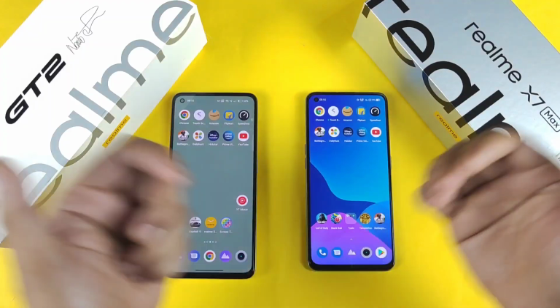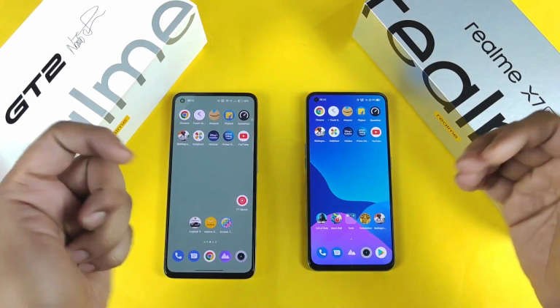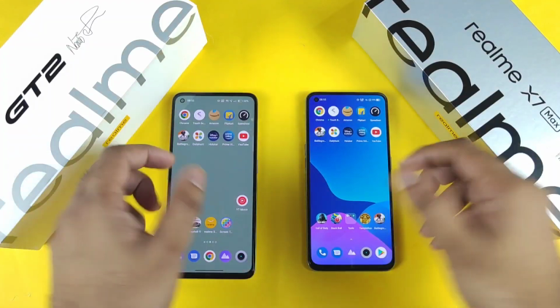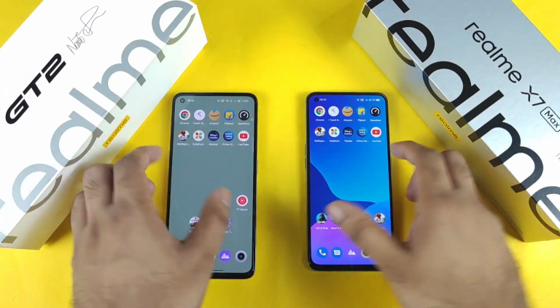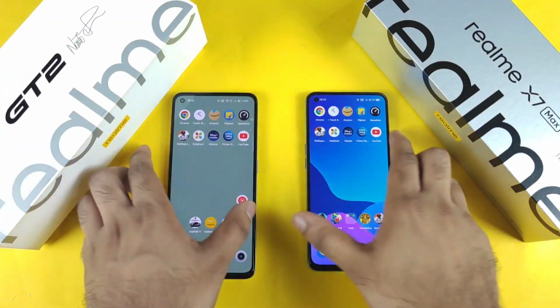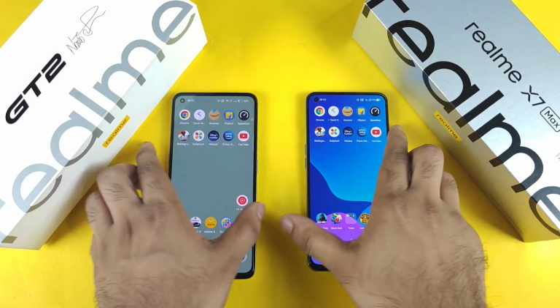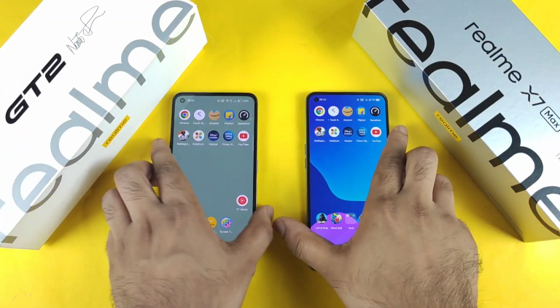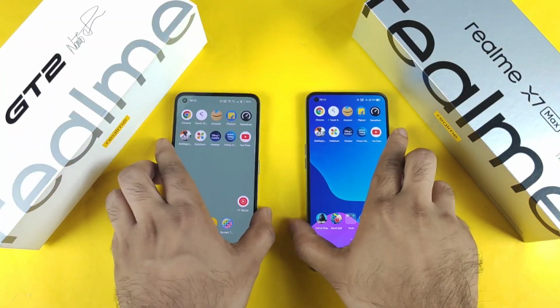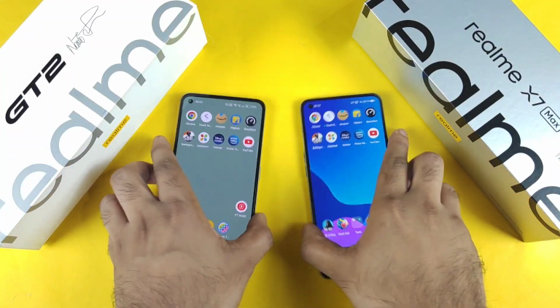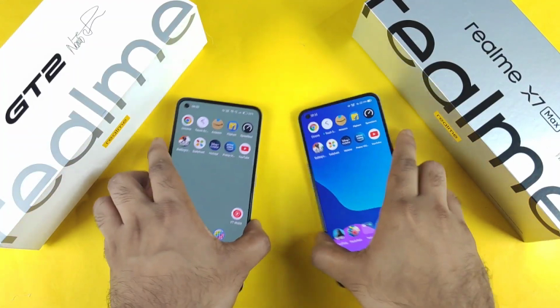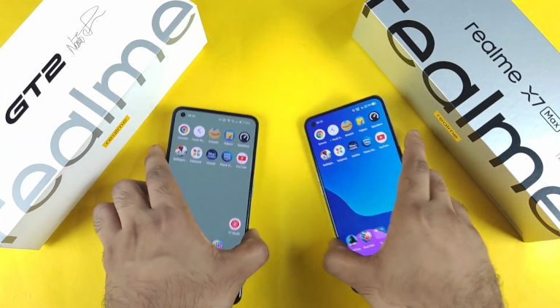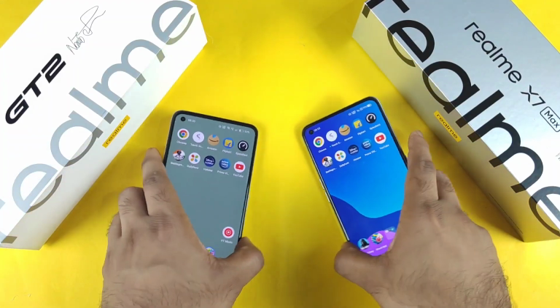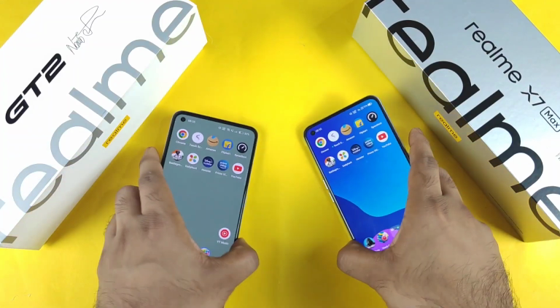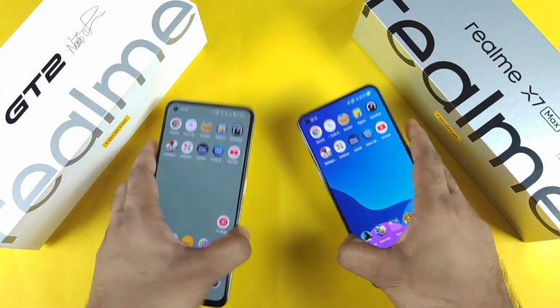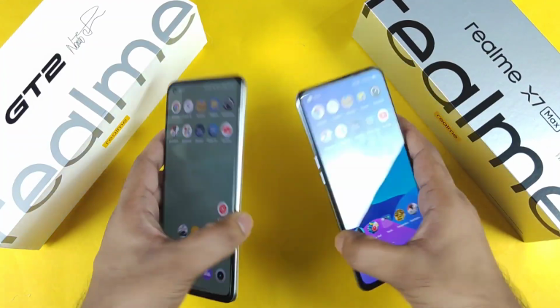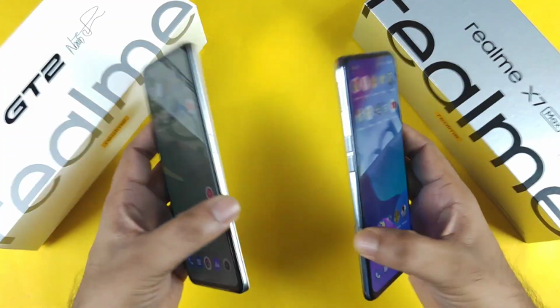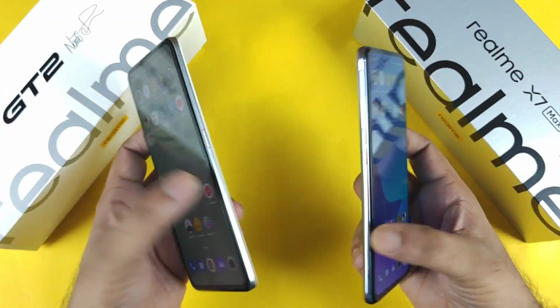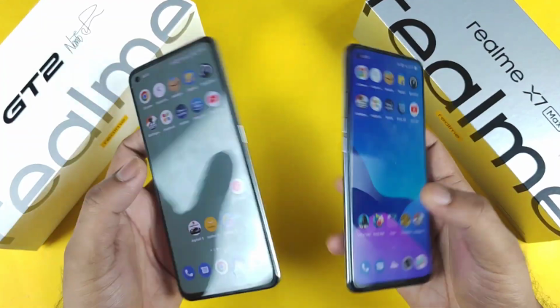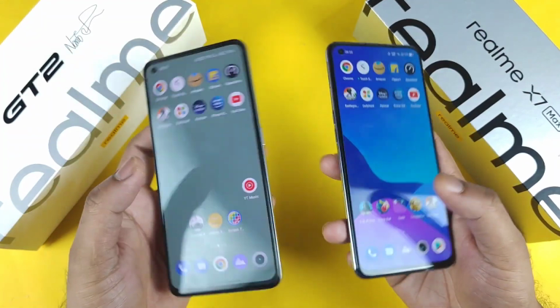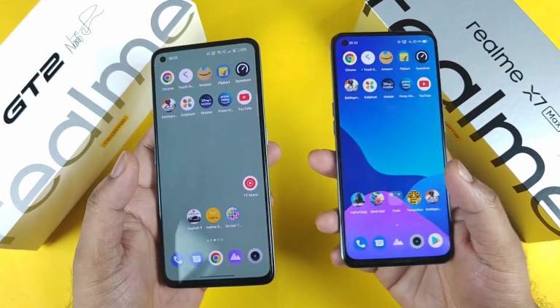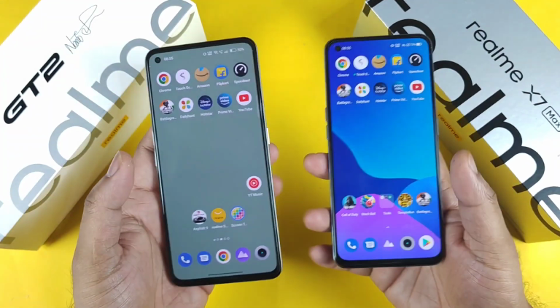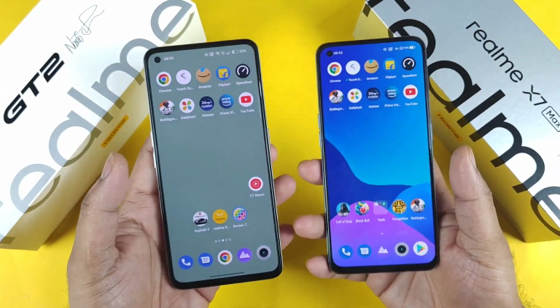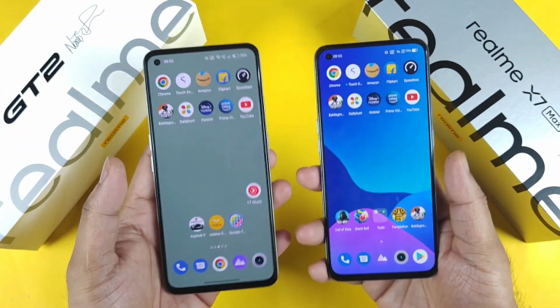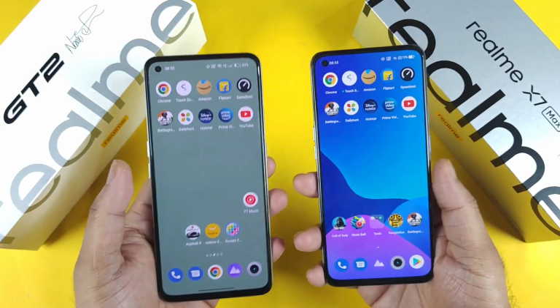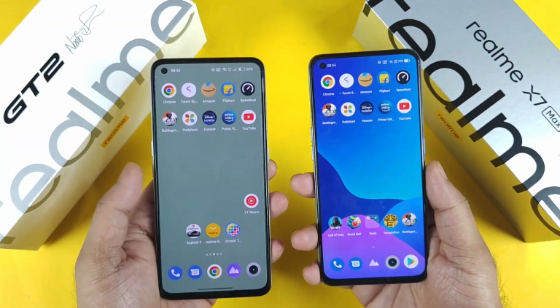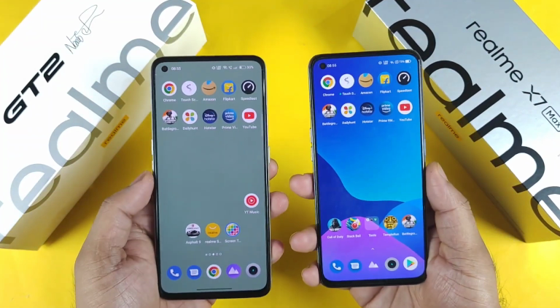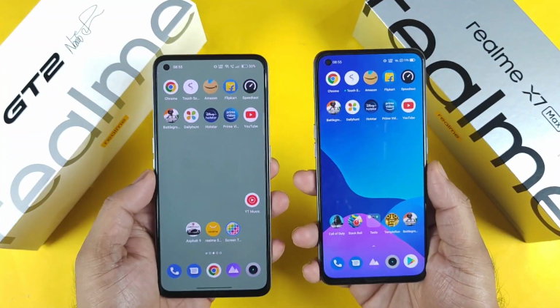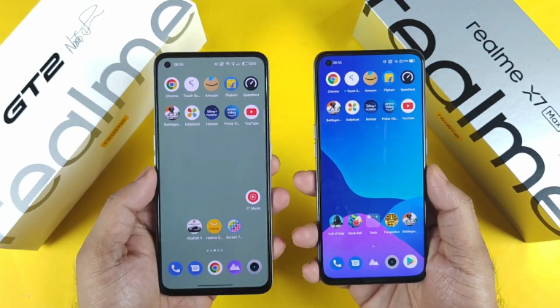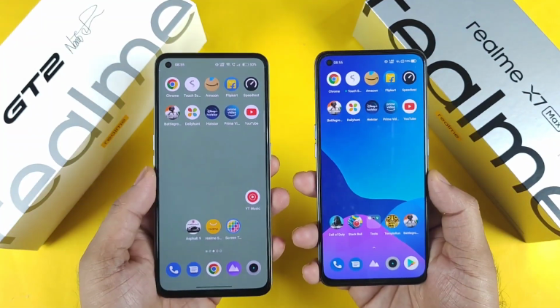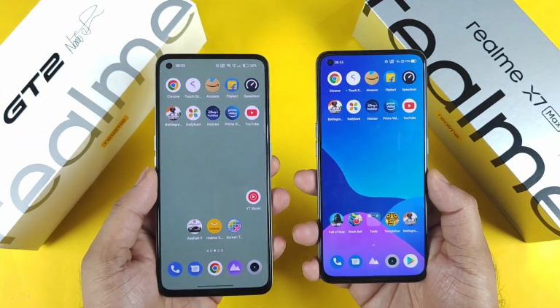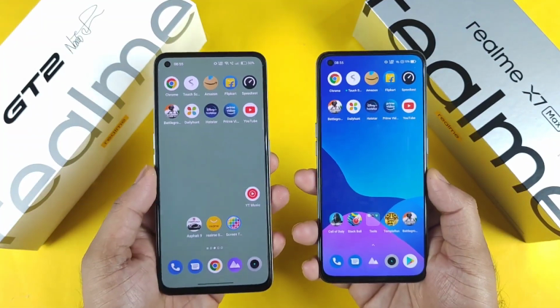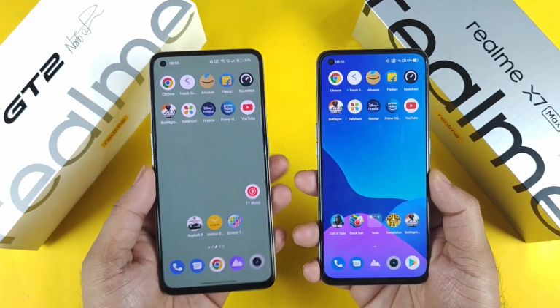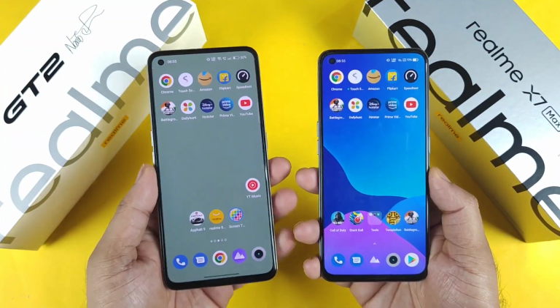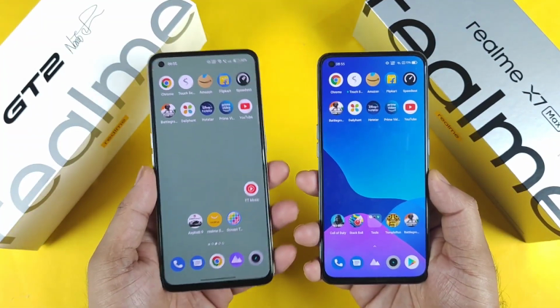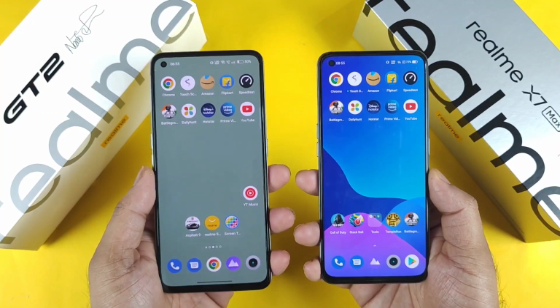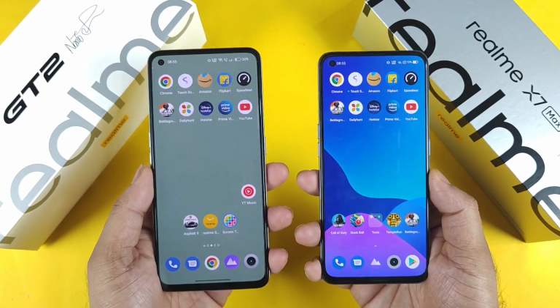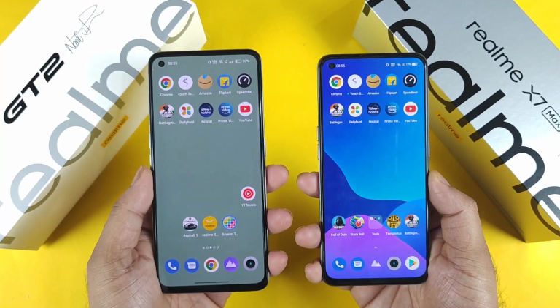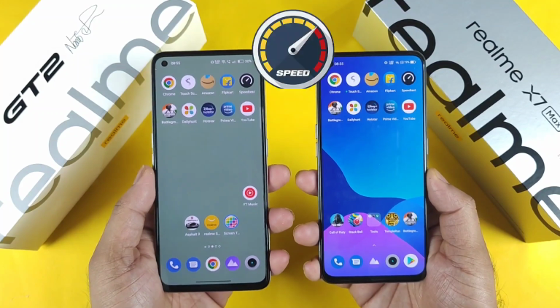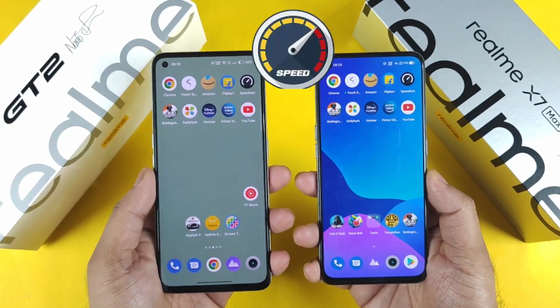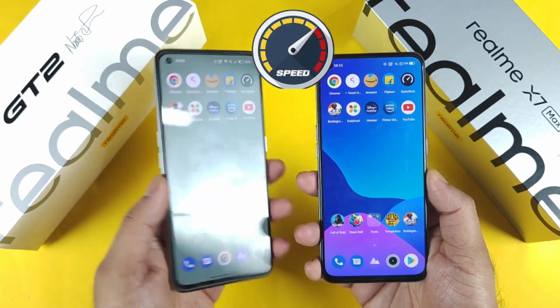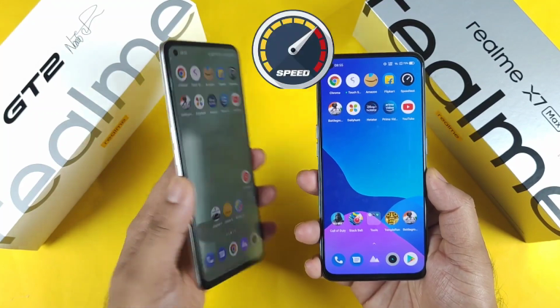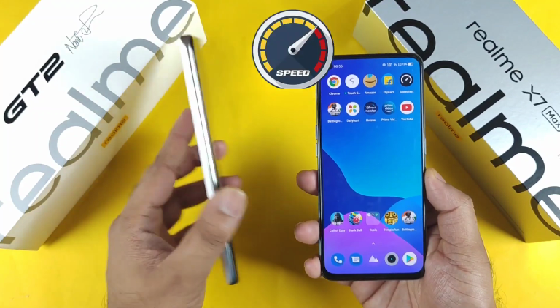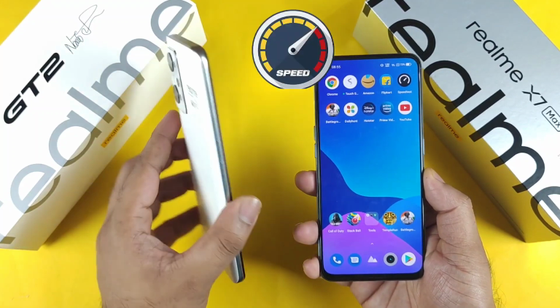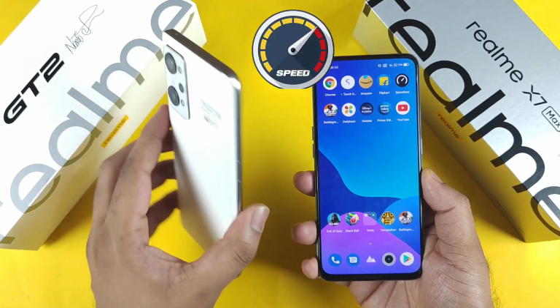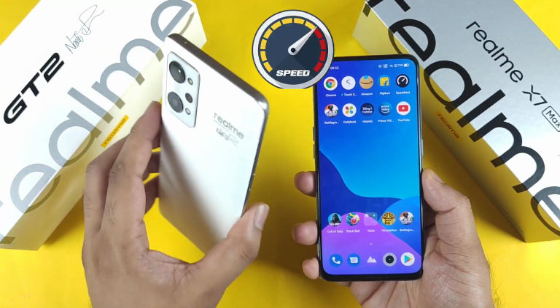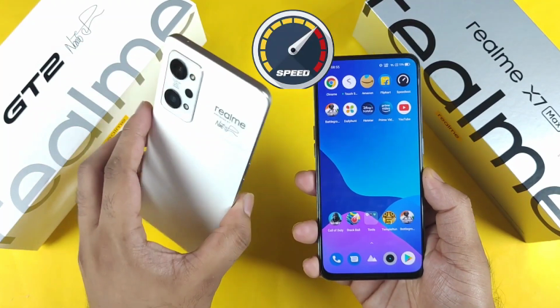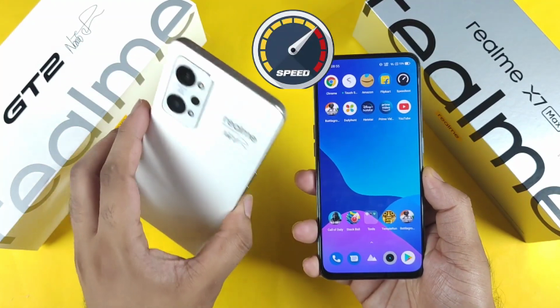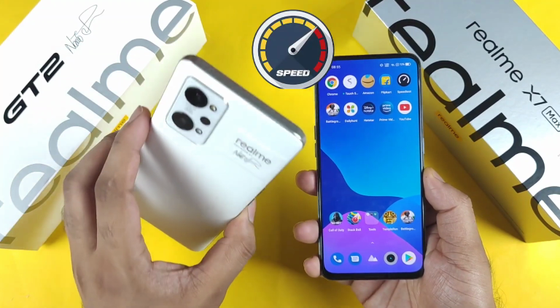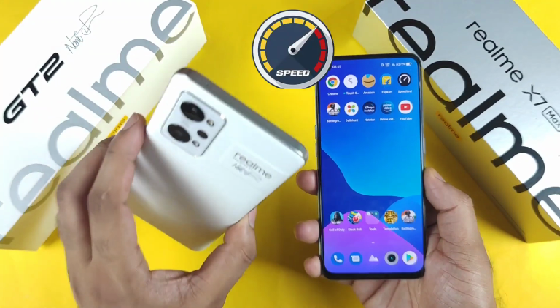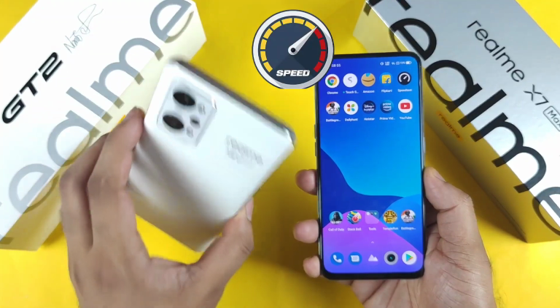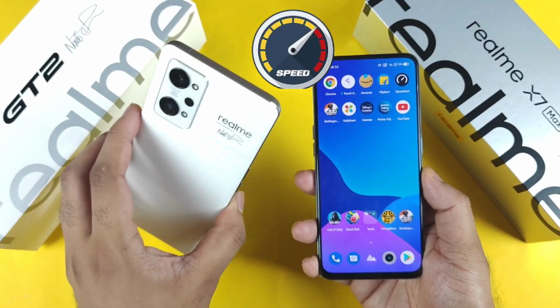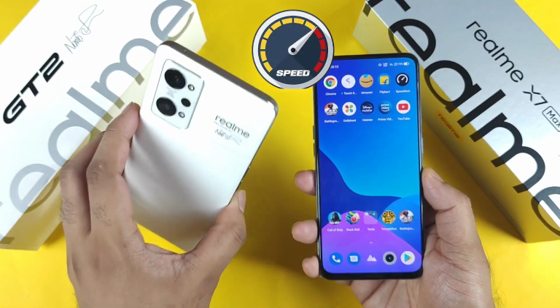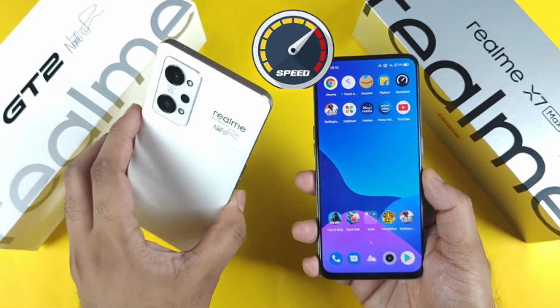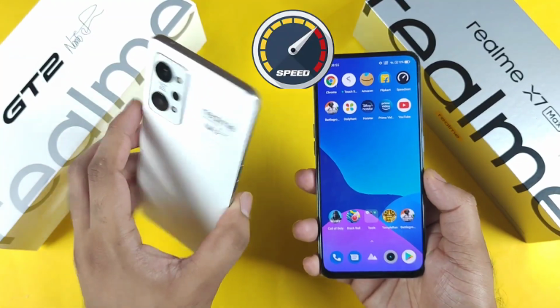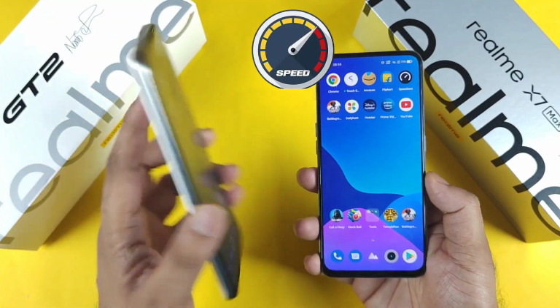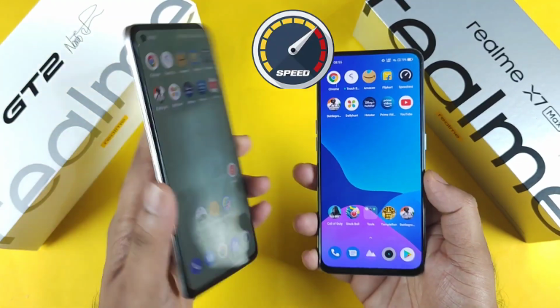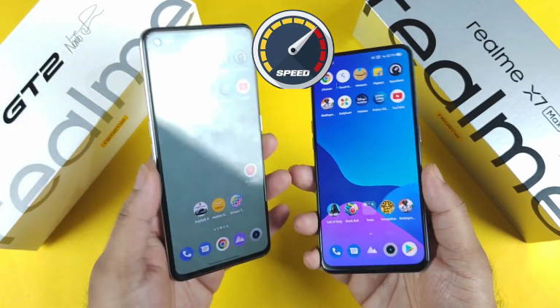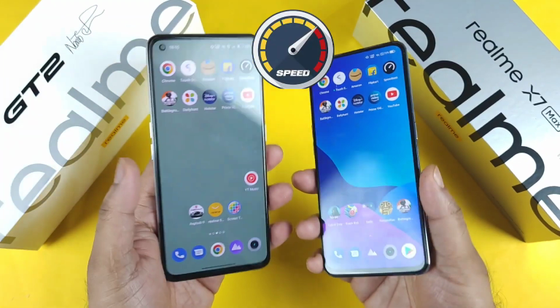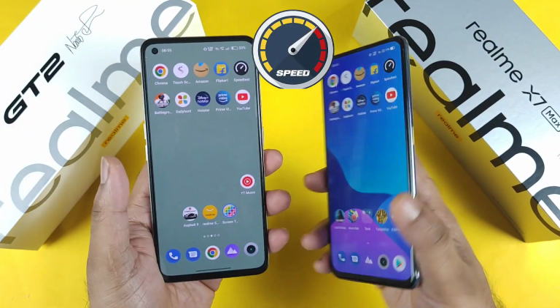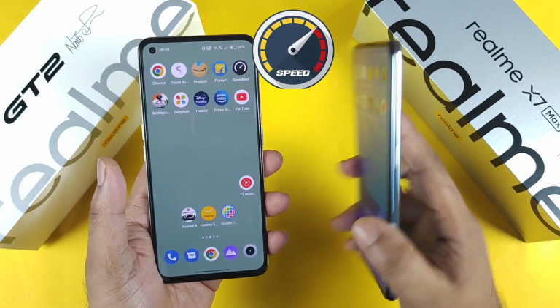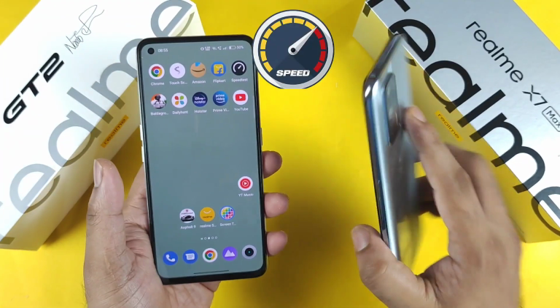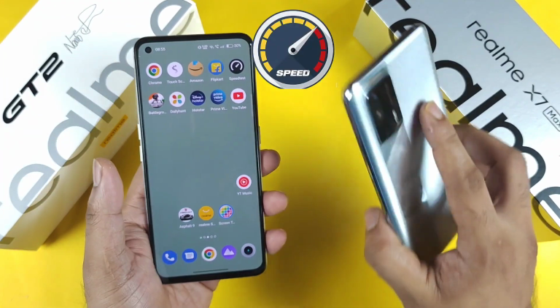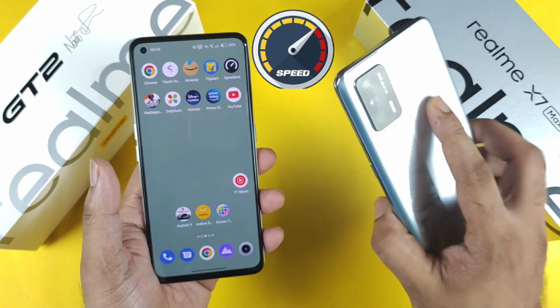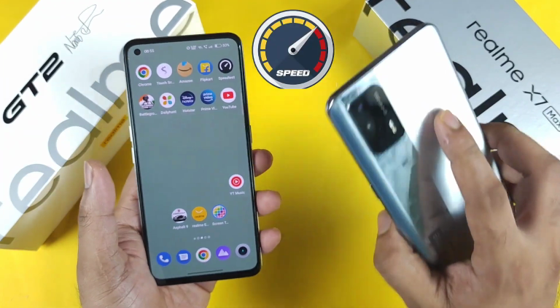Hi friends, welcome back to my channel SaiTekker. In this video I'm going to do the speed test comparison between the Realme GT2 device versus the Realme X Max device.